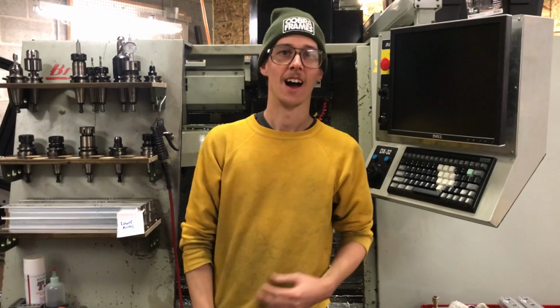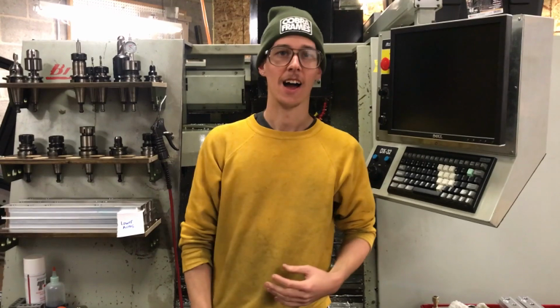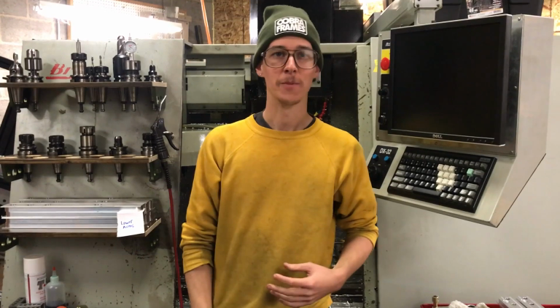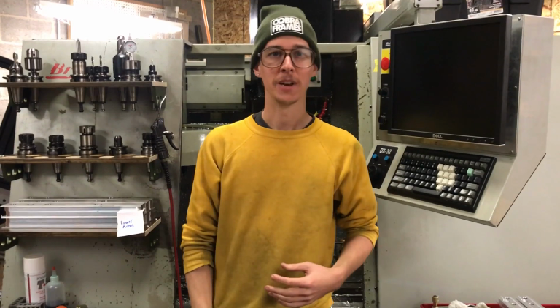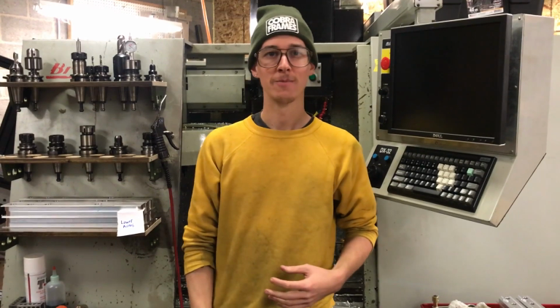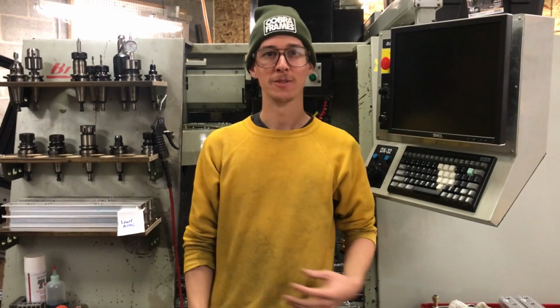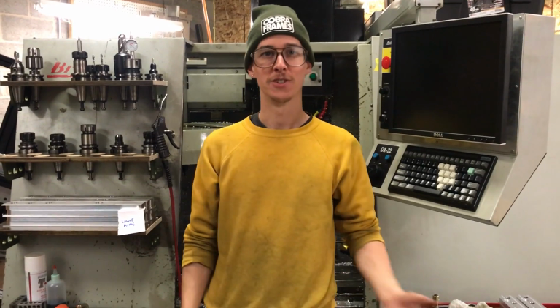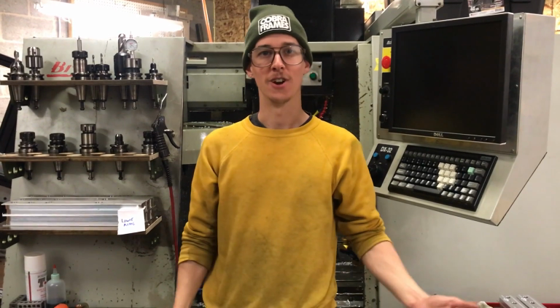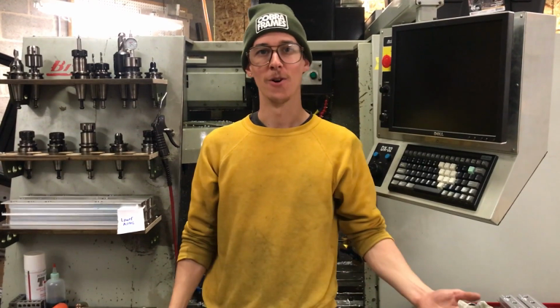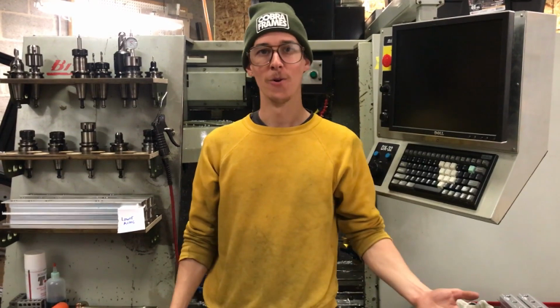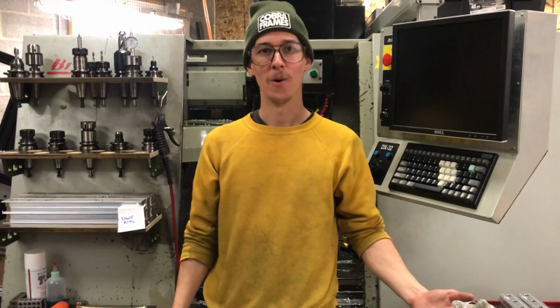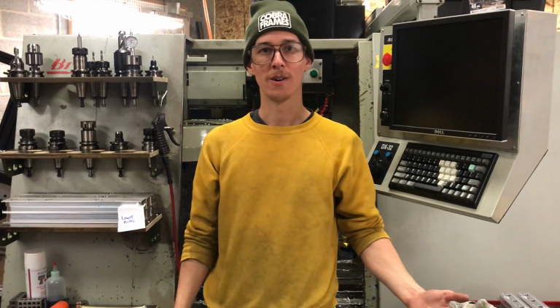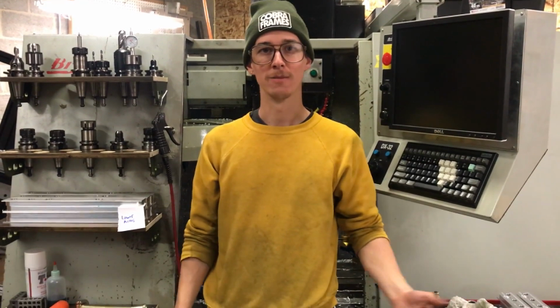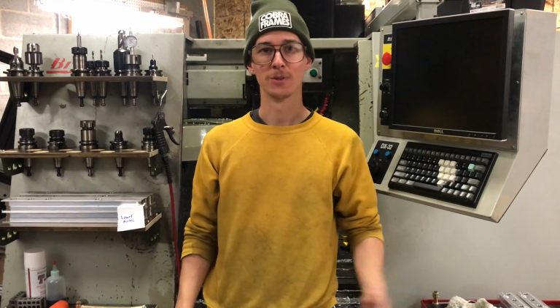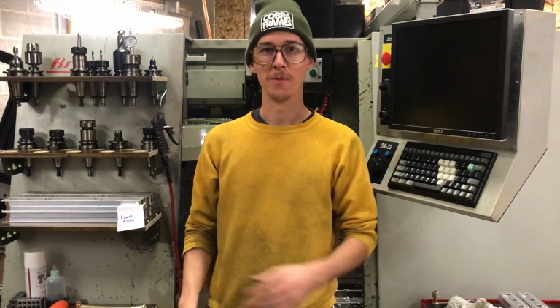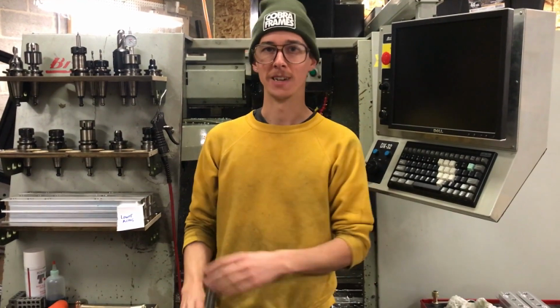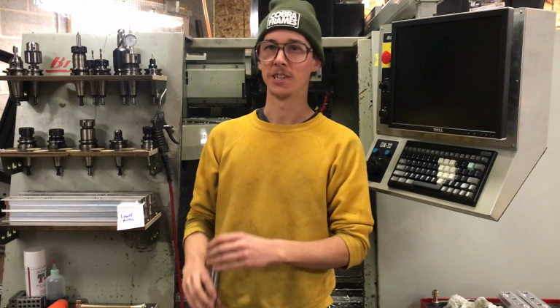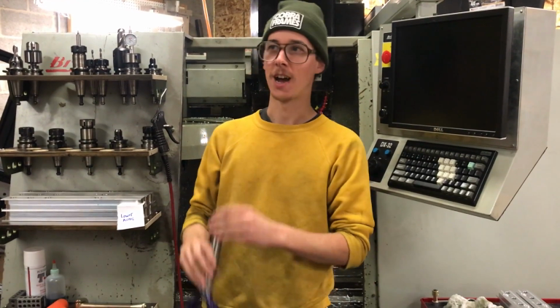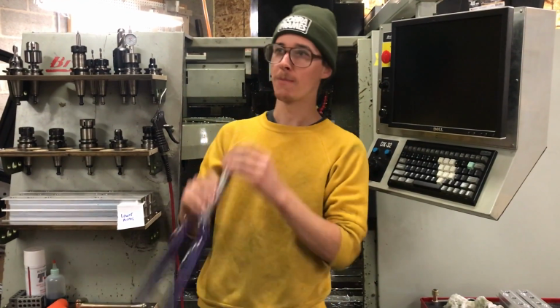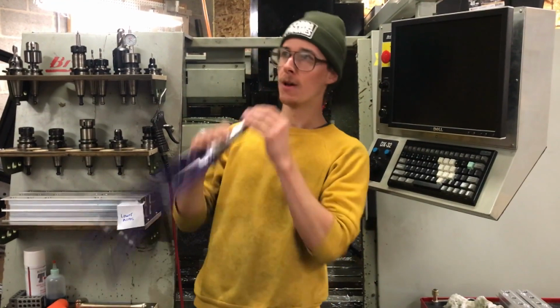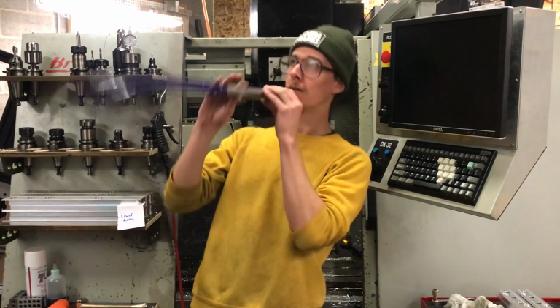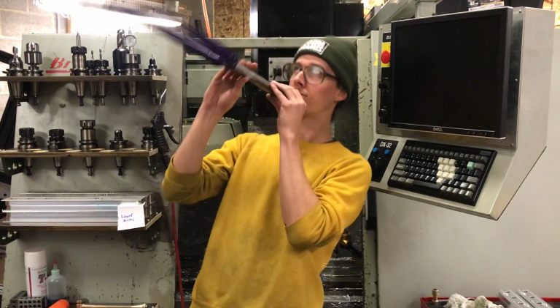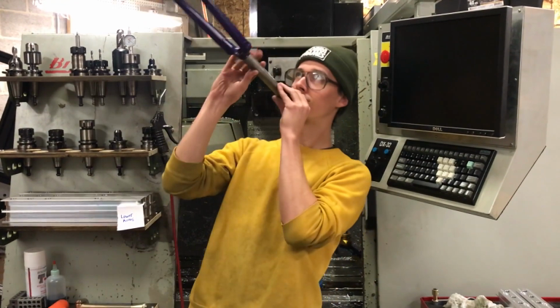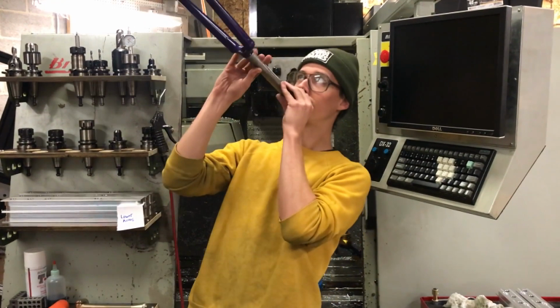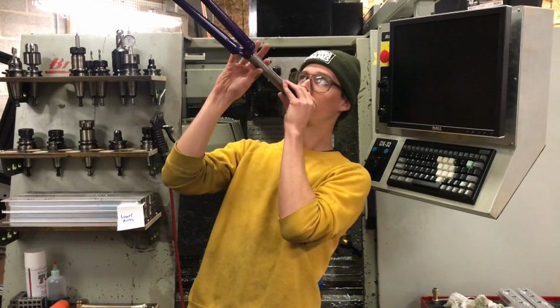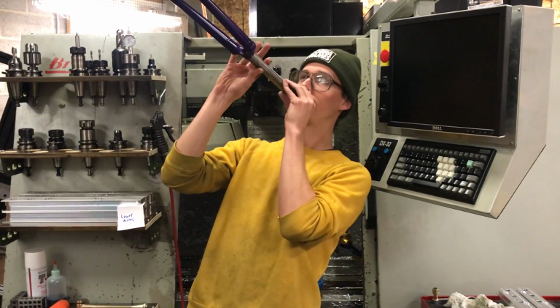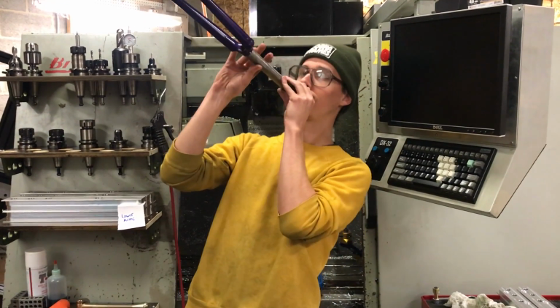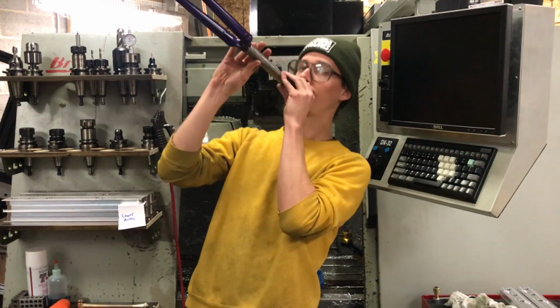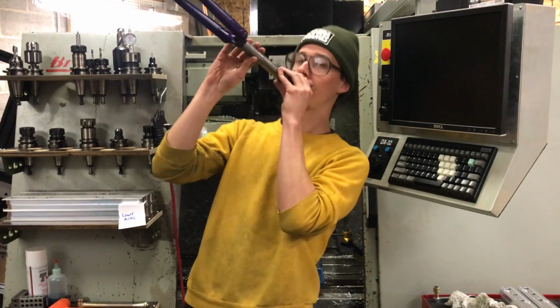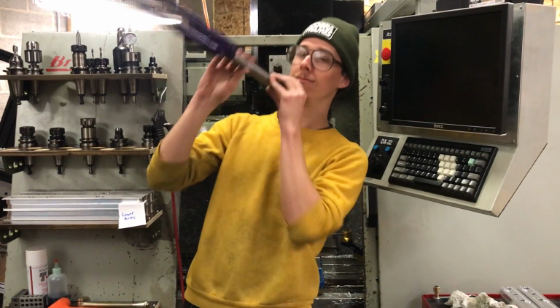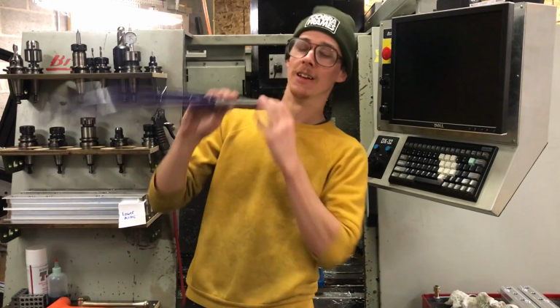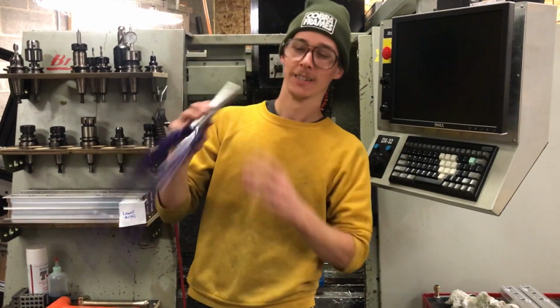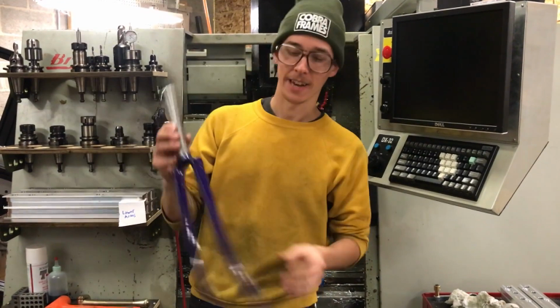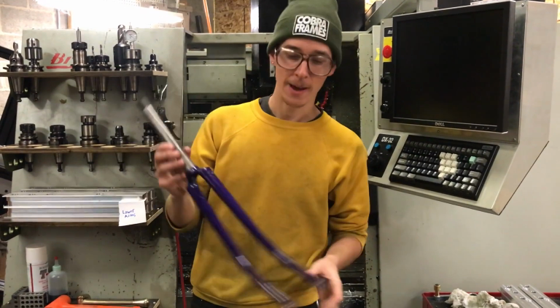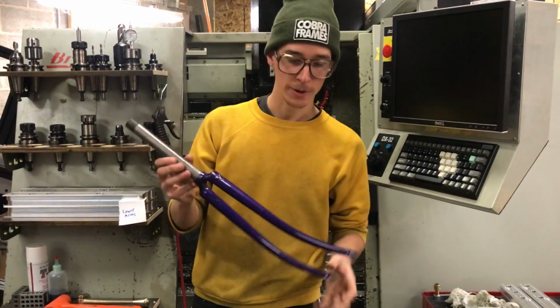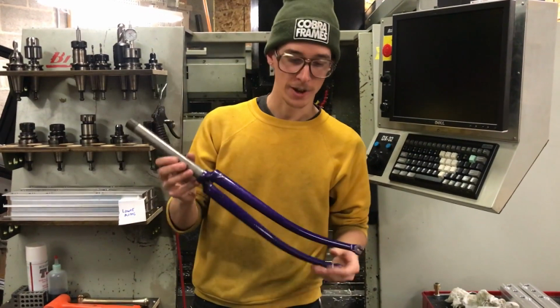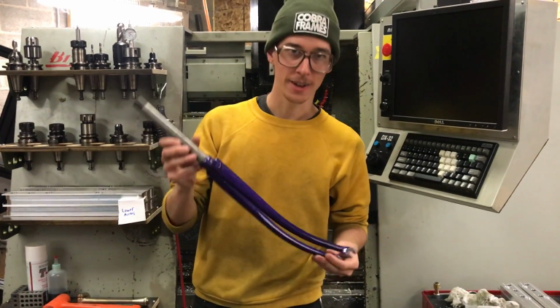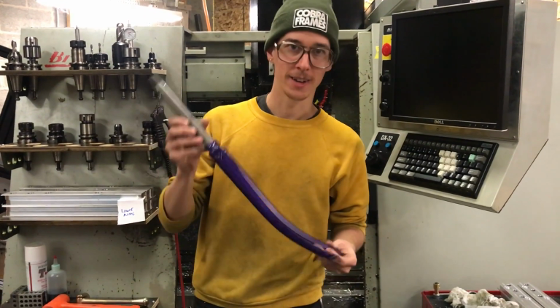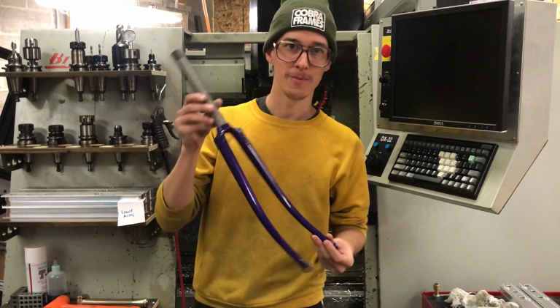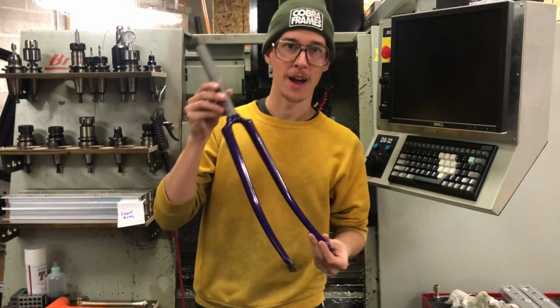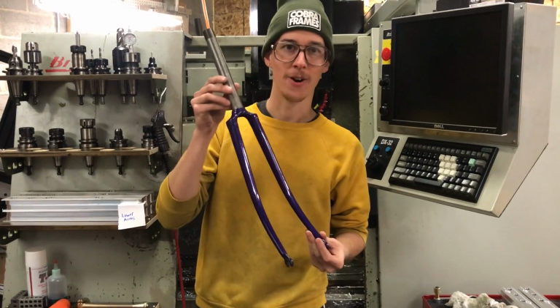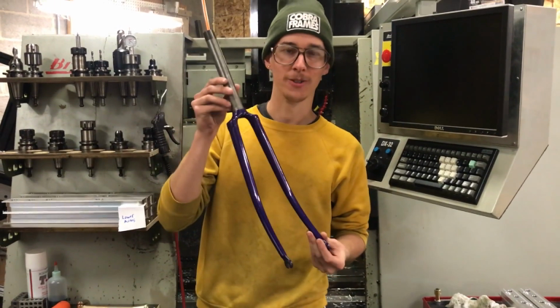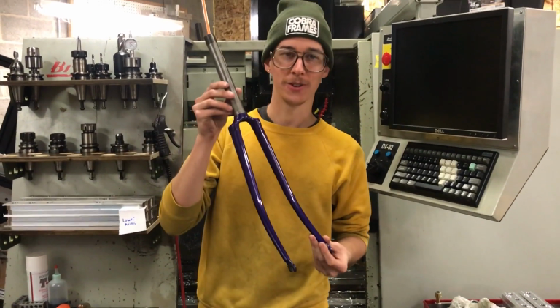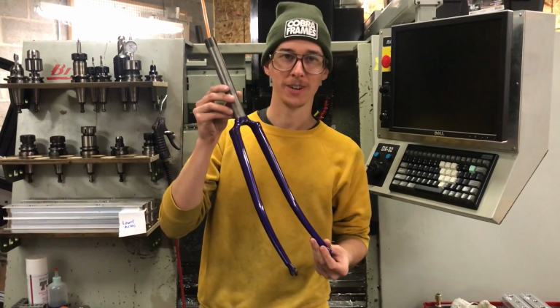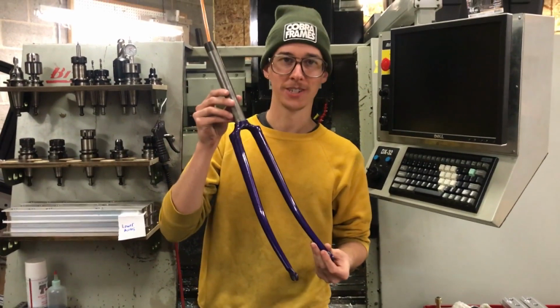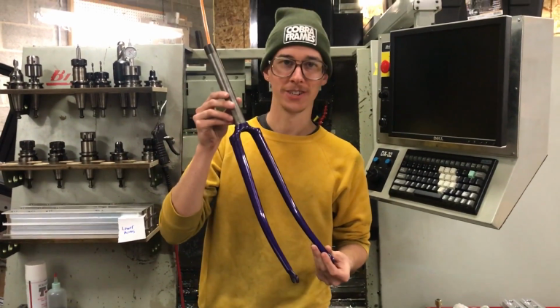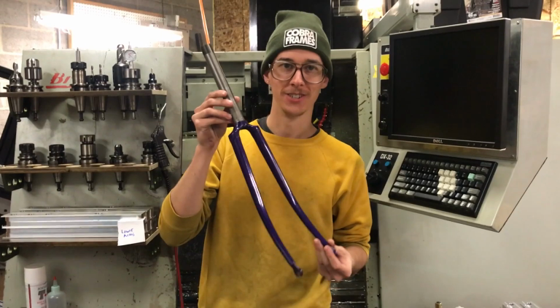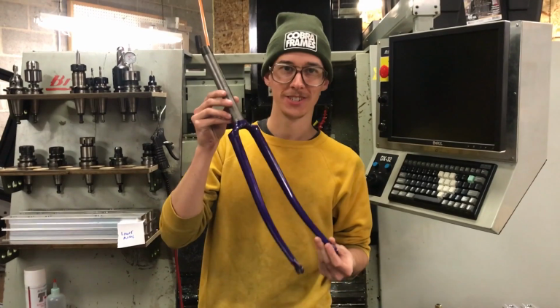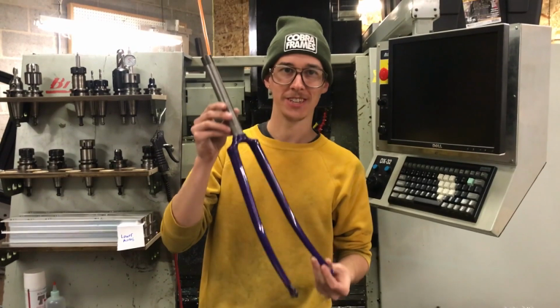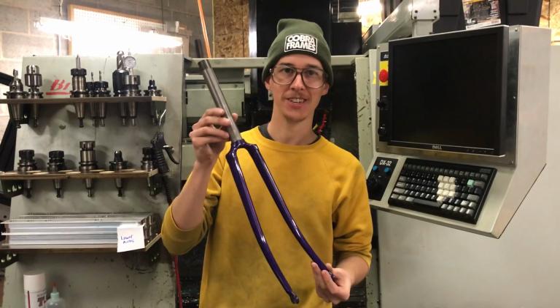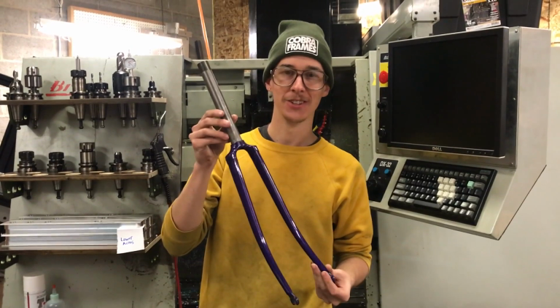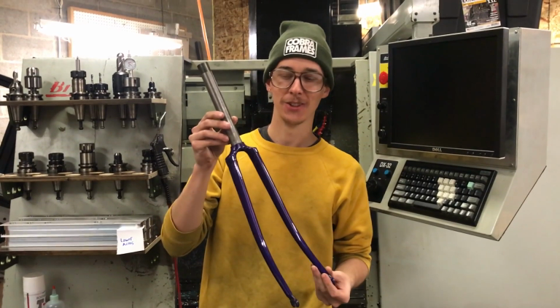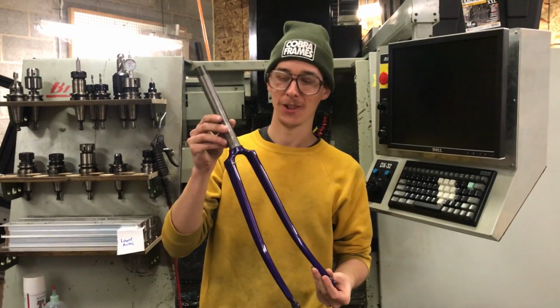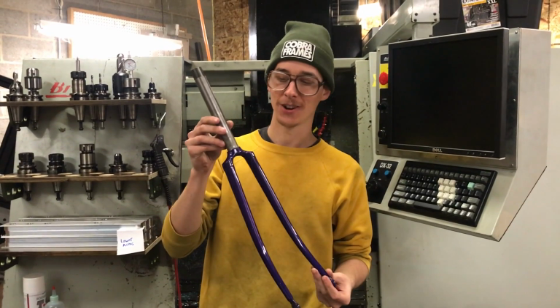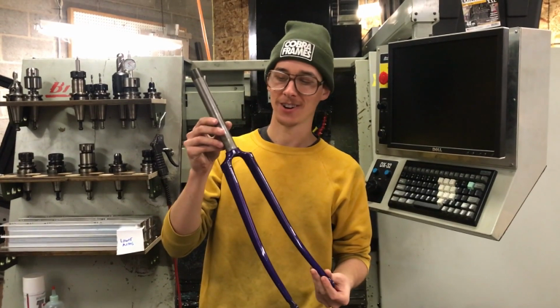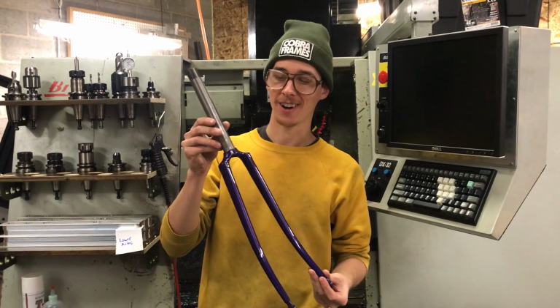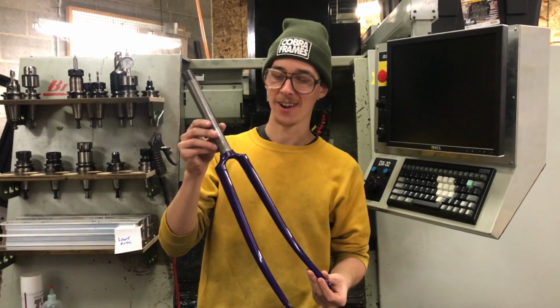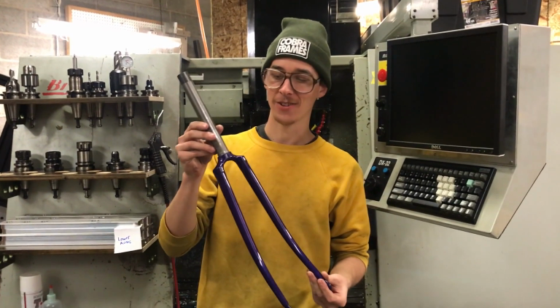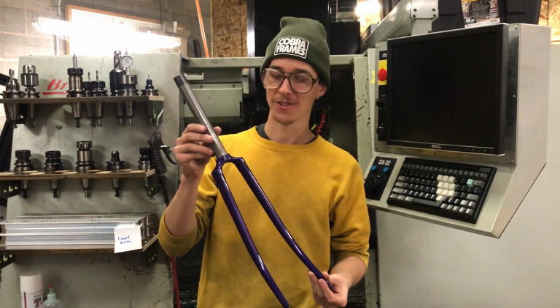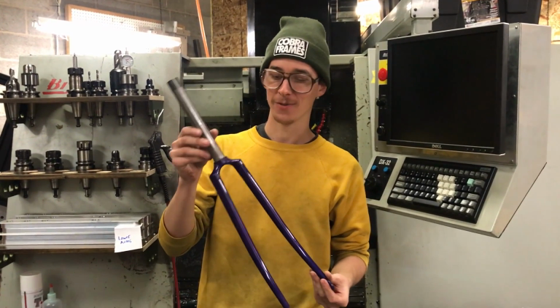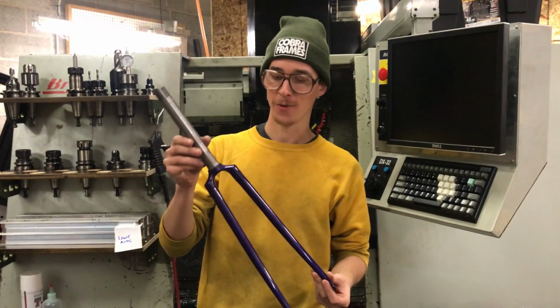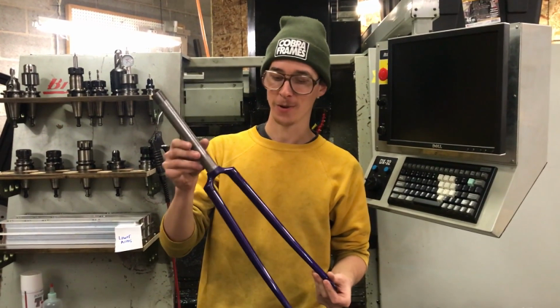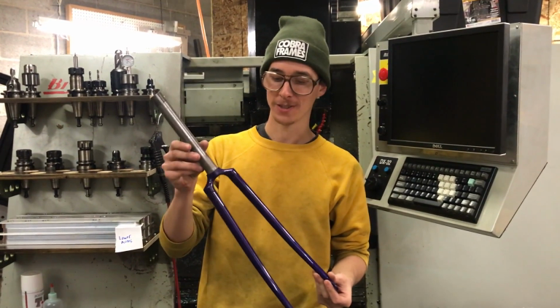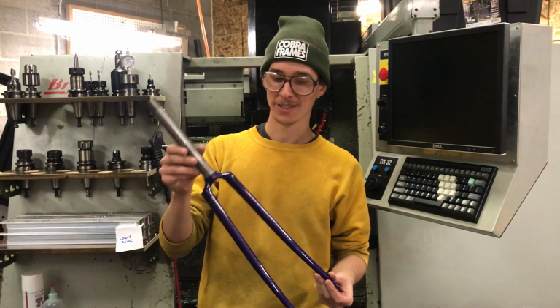Hi, my name is Joe. Welcome to my shop. Today we're talking about traditional steel lug crown forks.